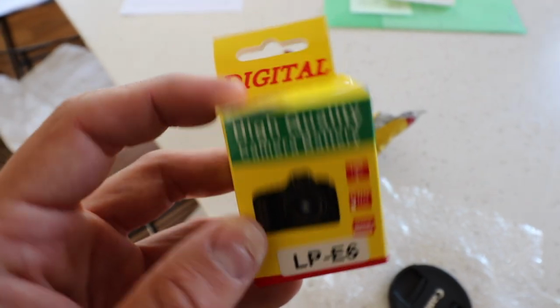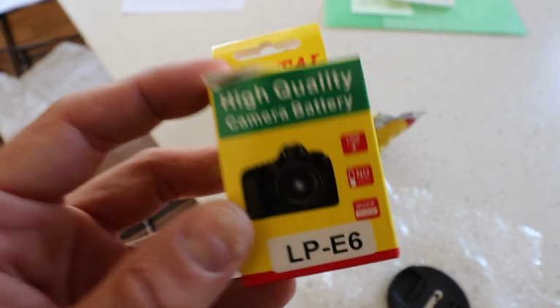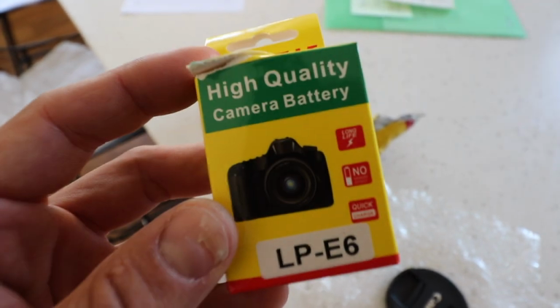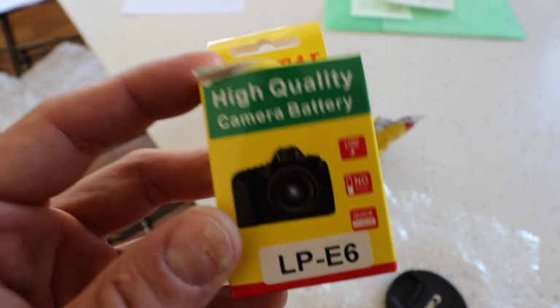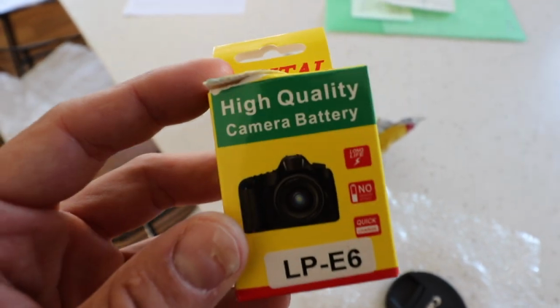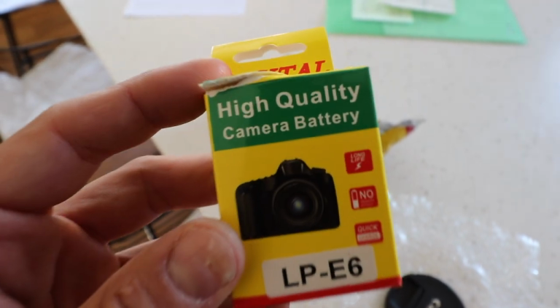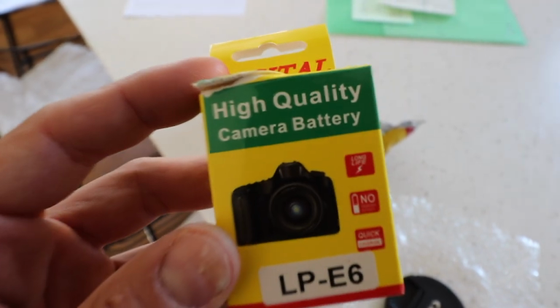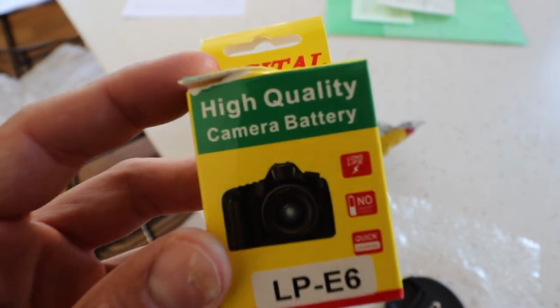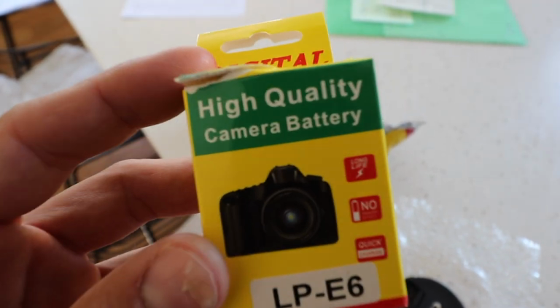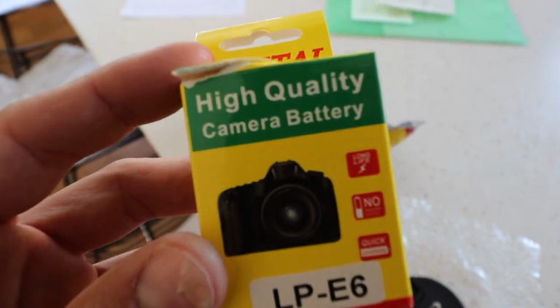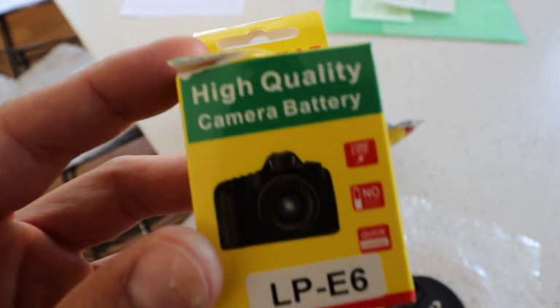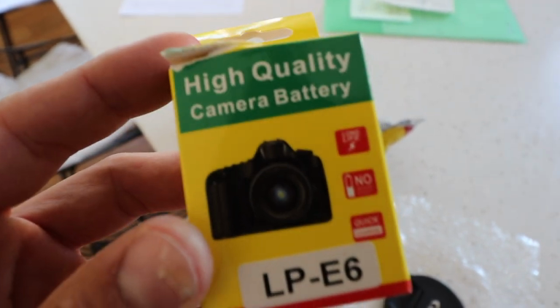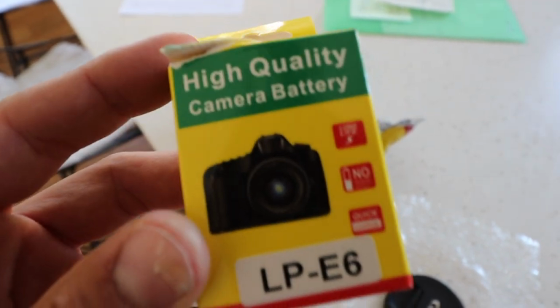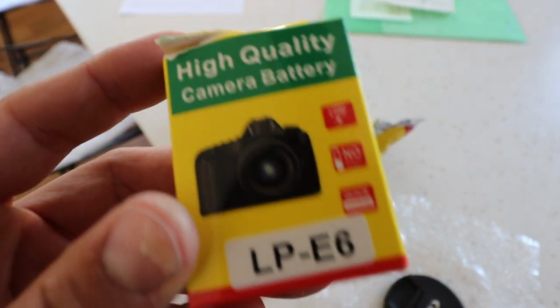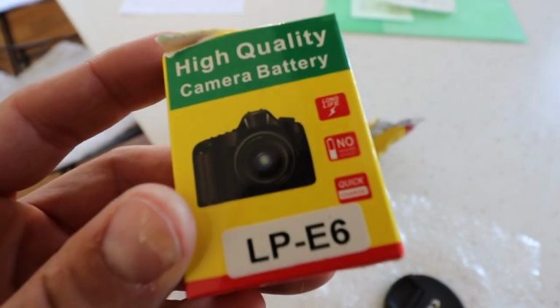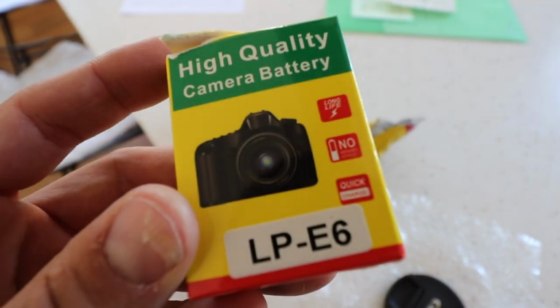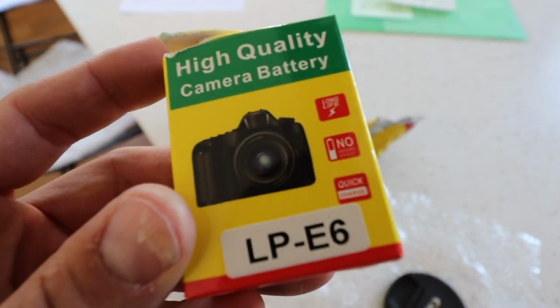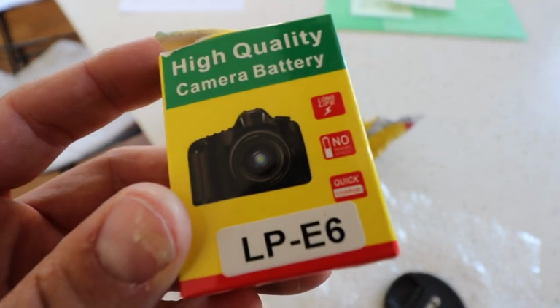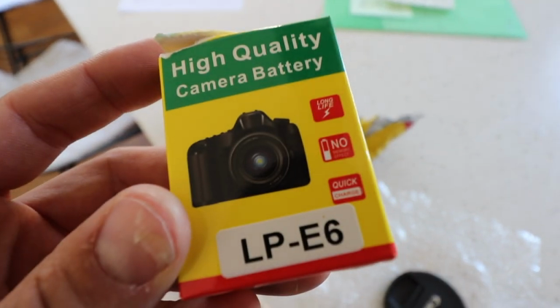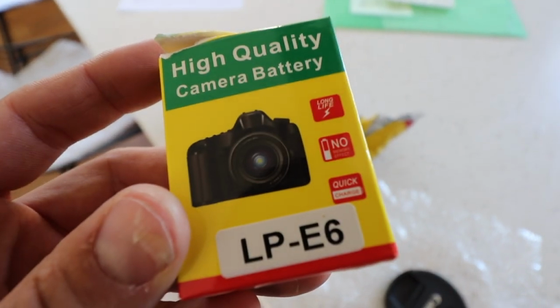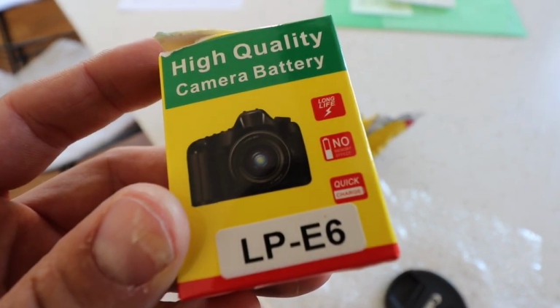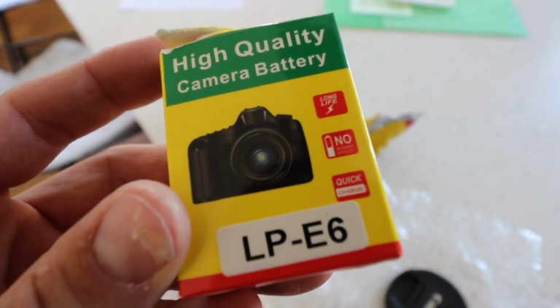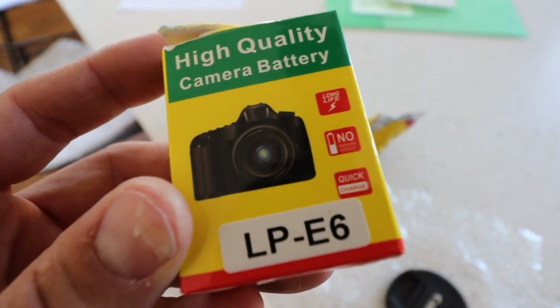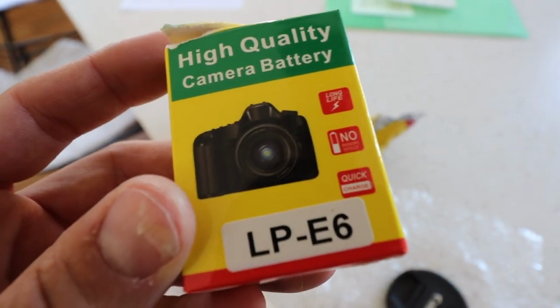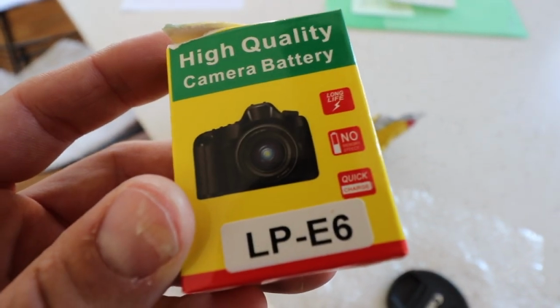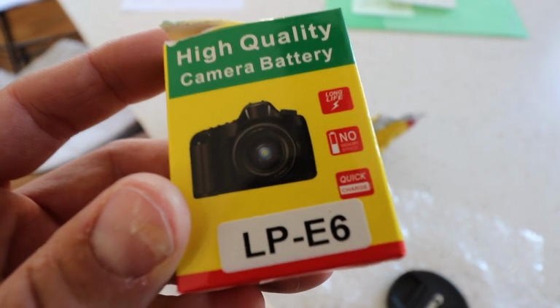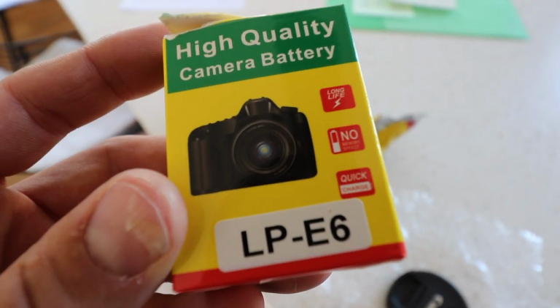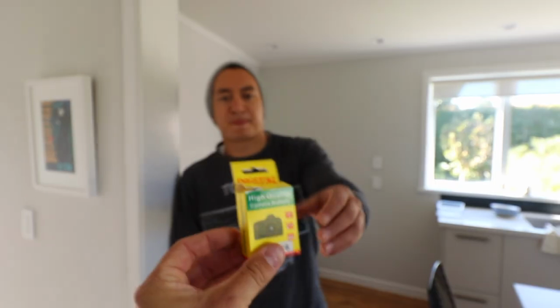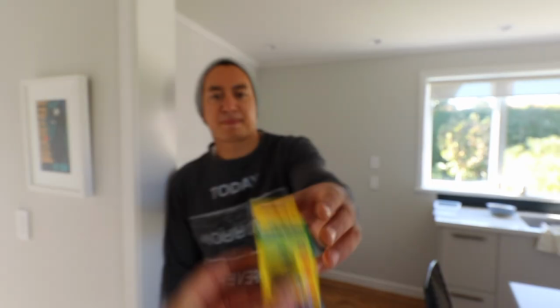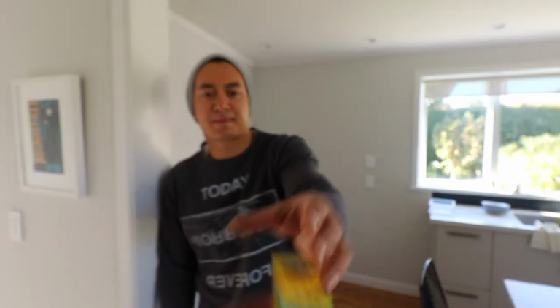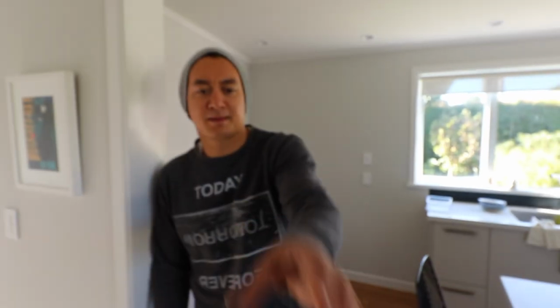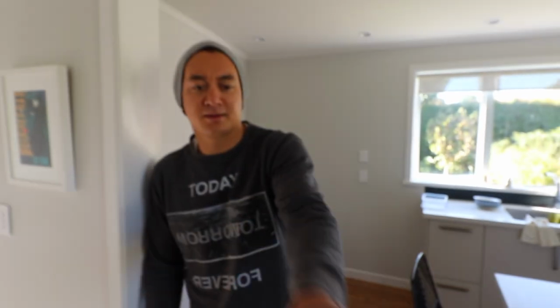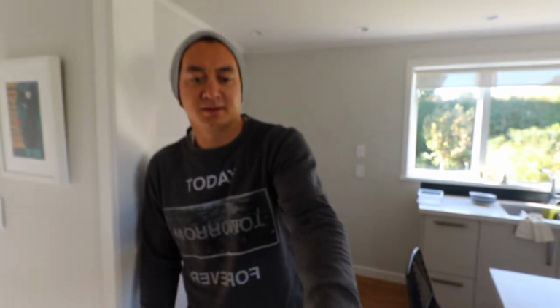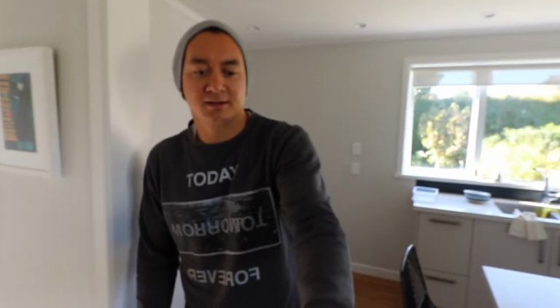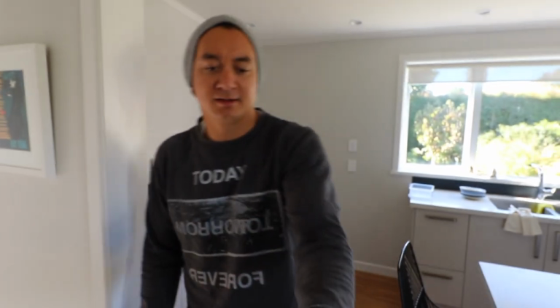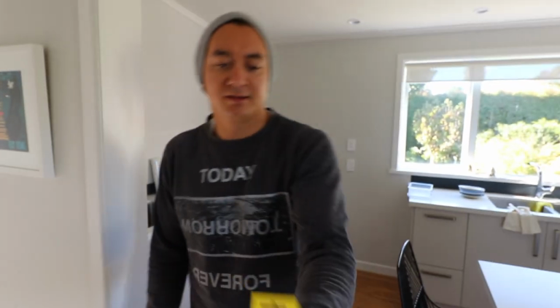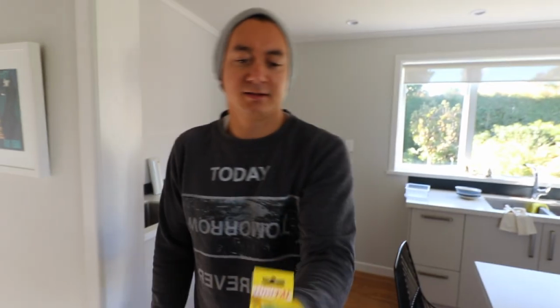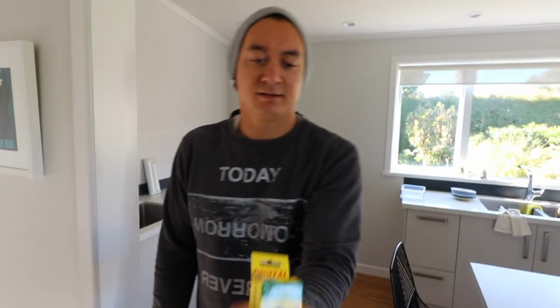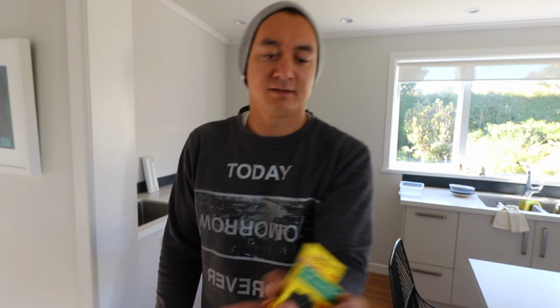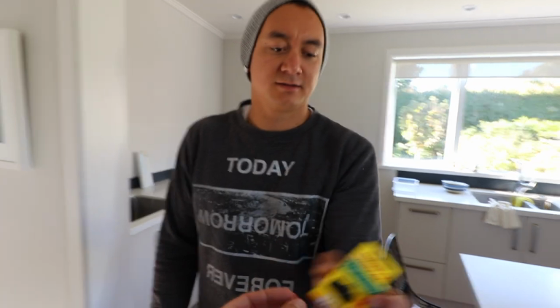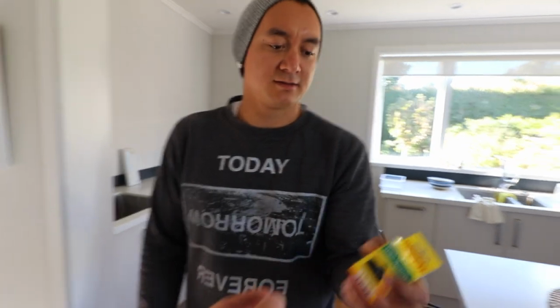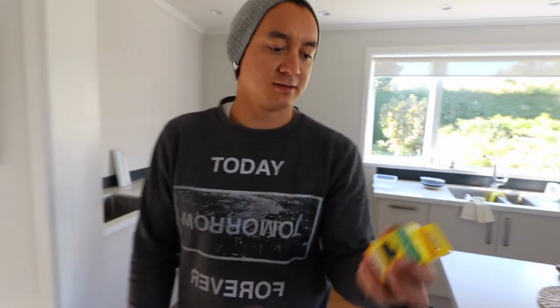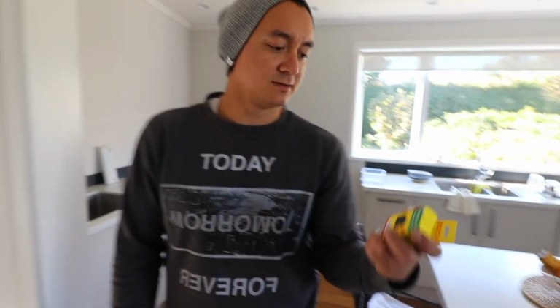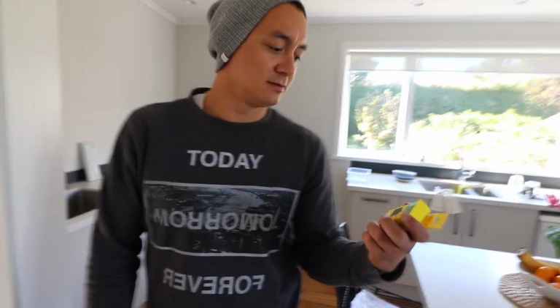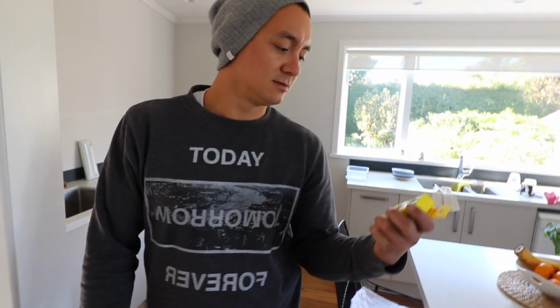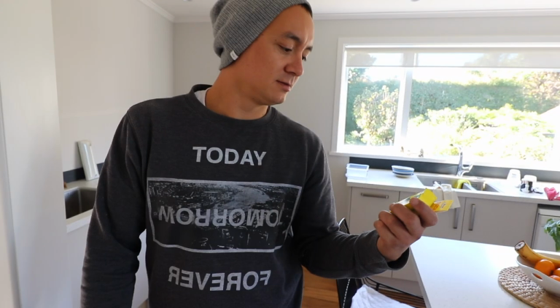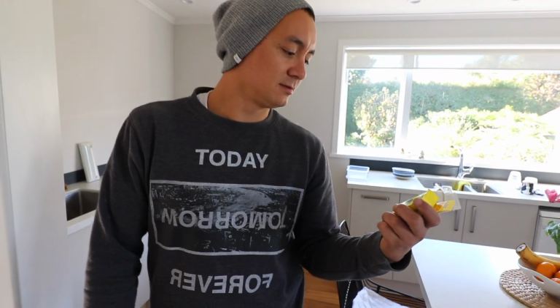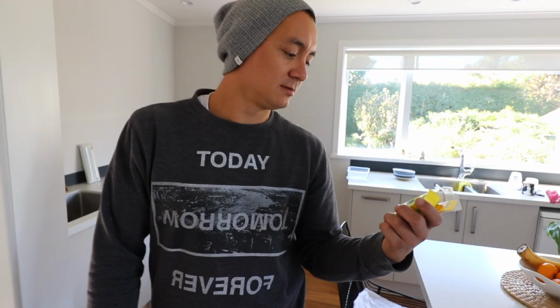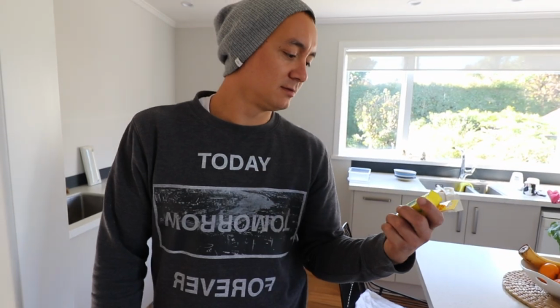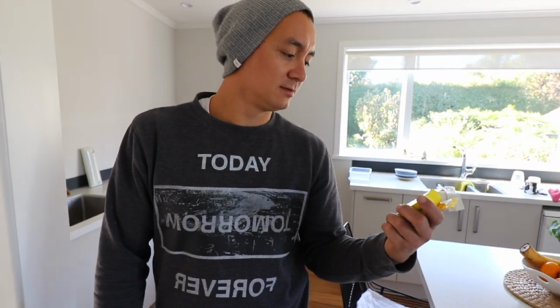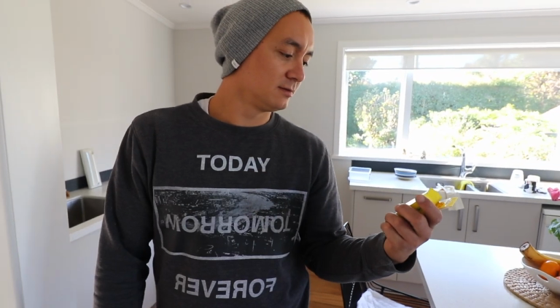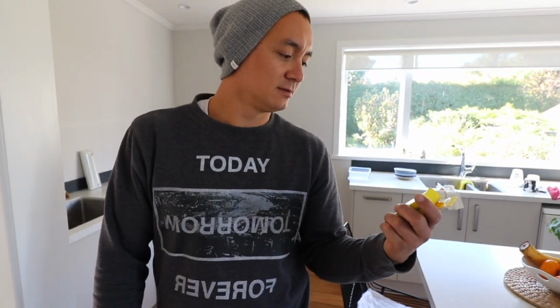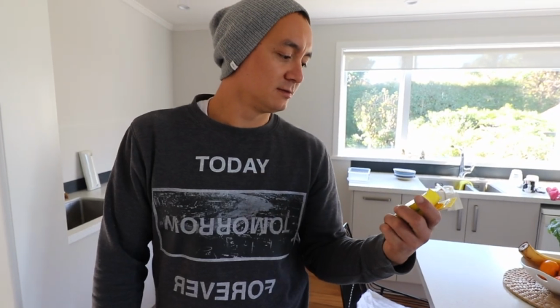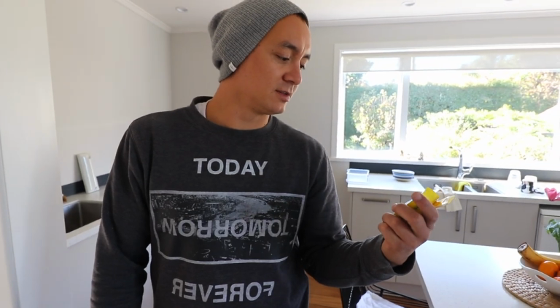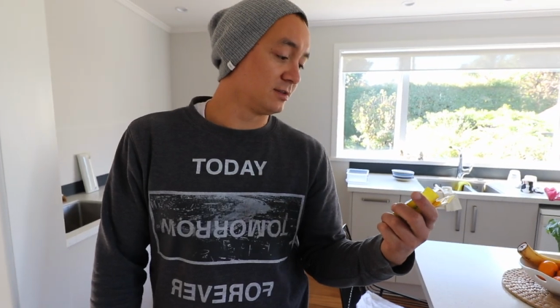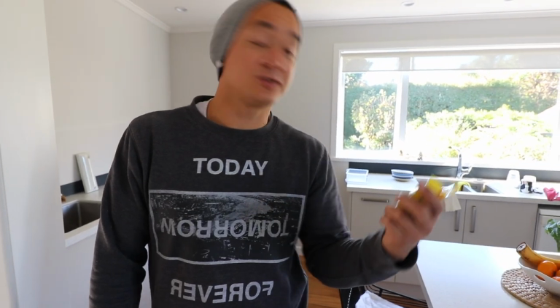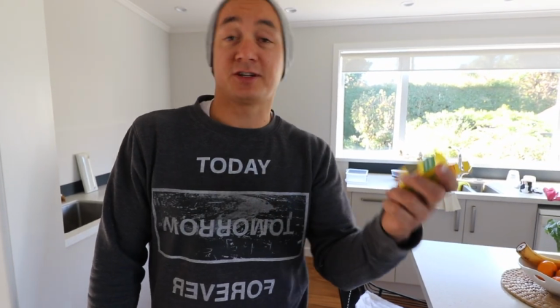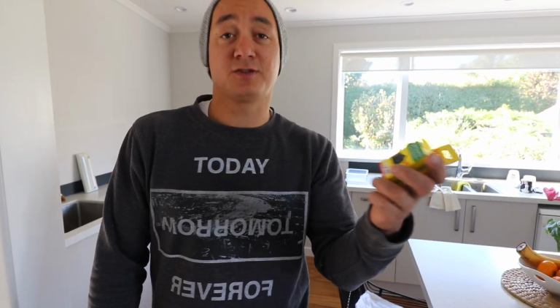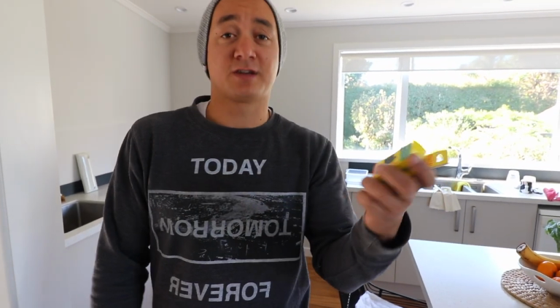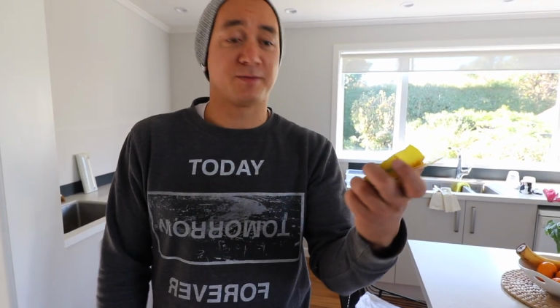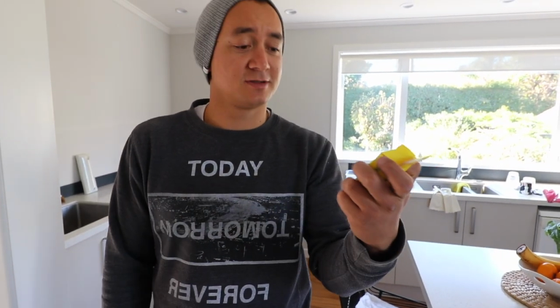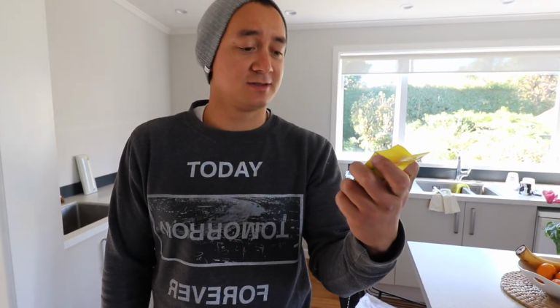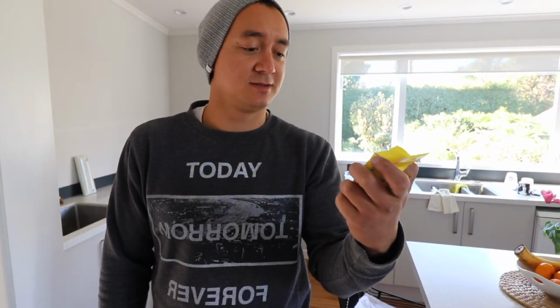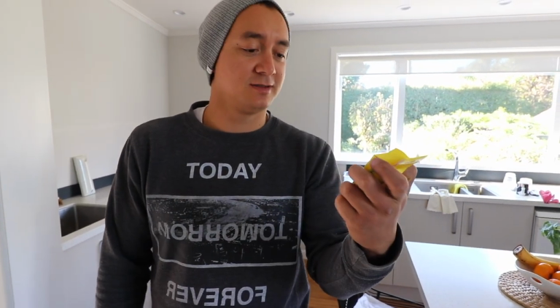High quality camera battery. Do you believe them though? It looks like your camera, so yeah.